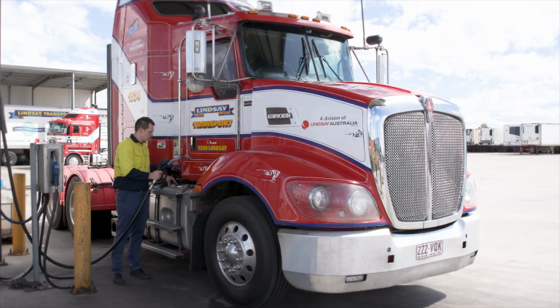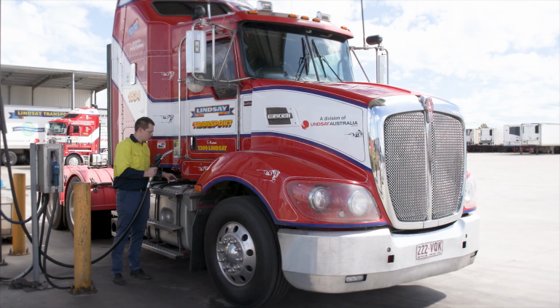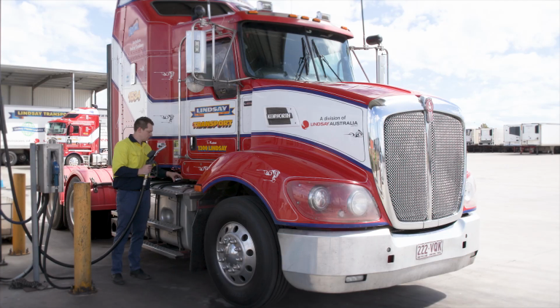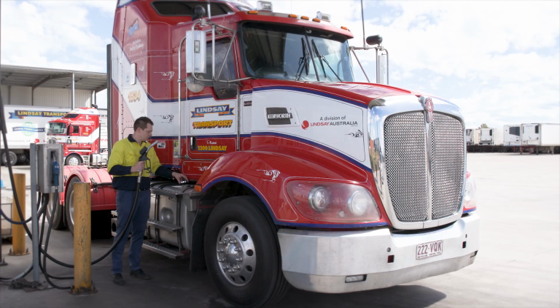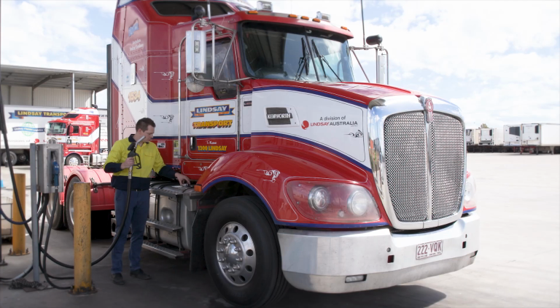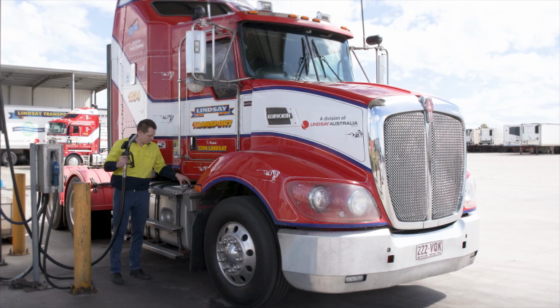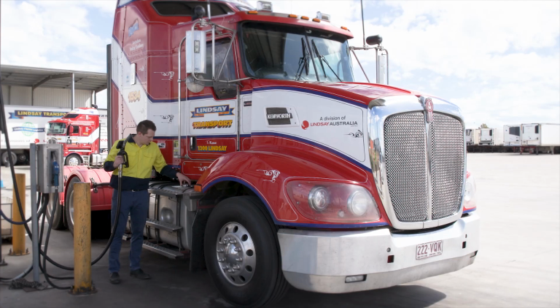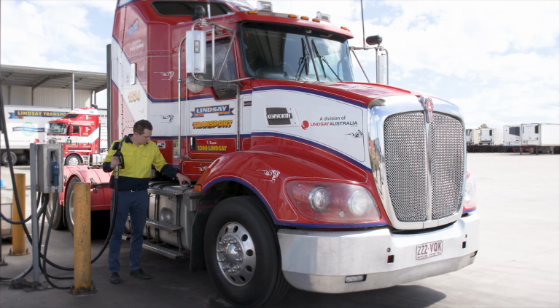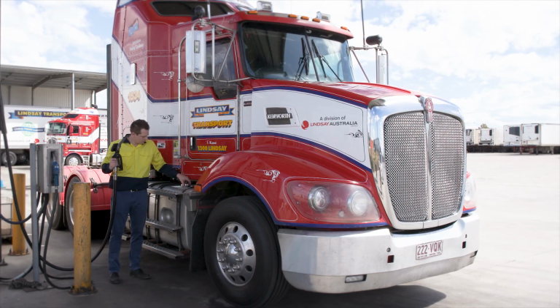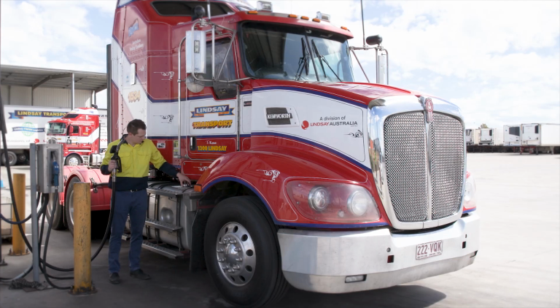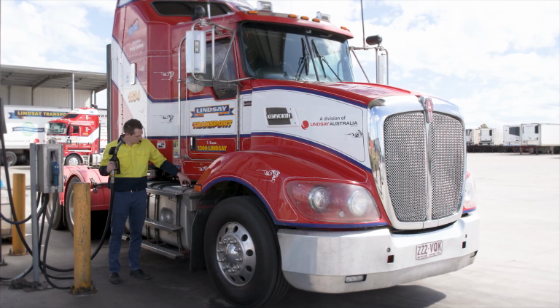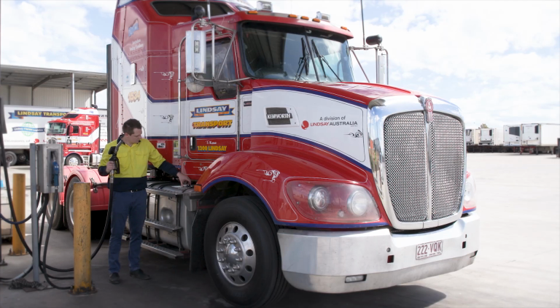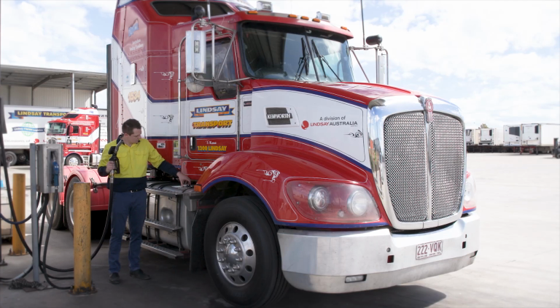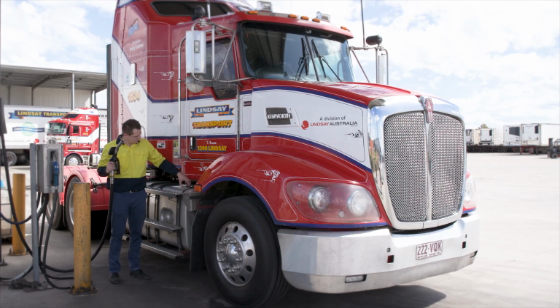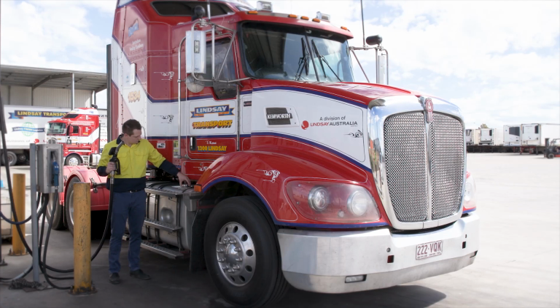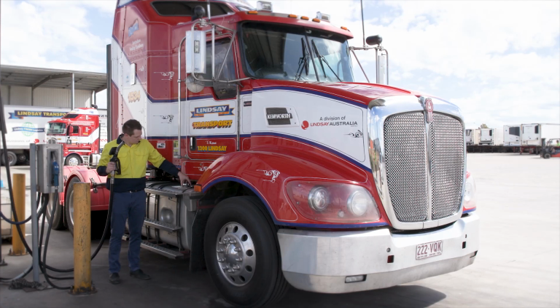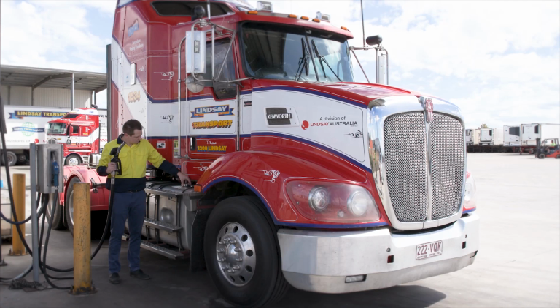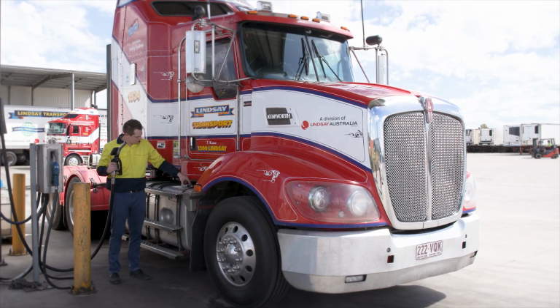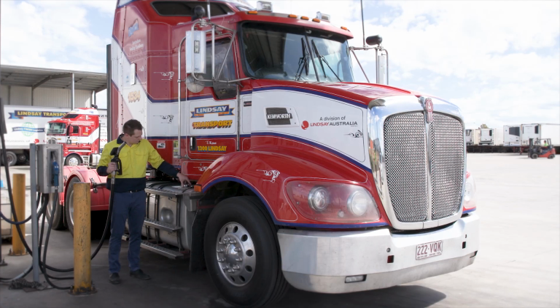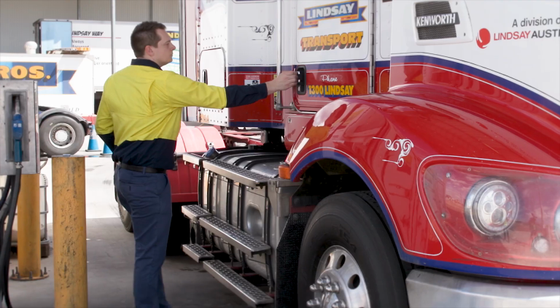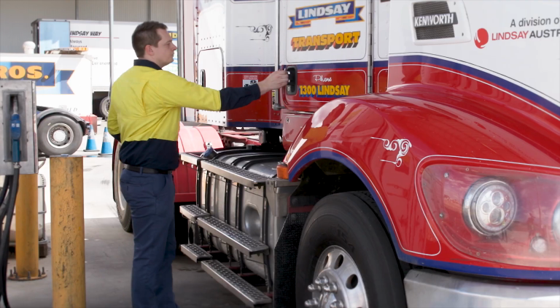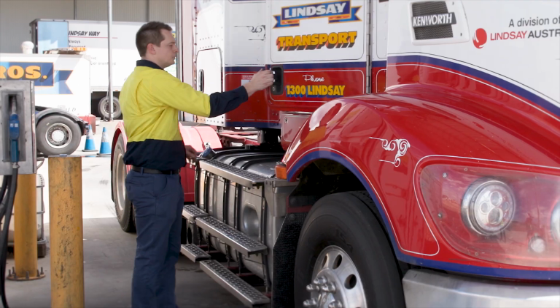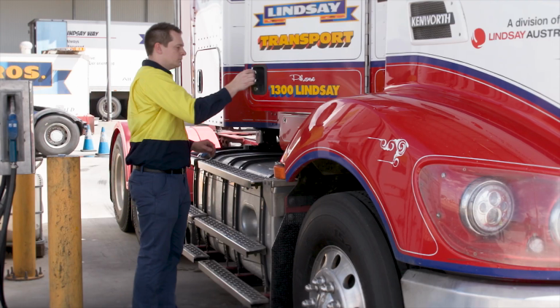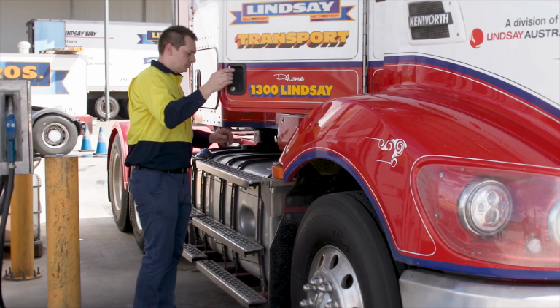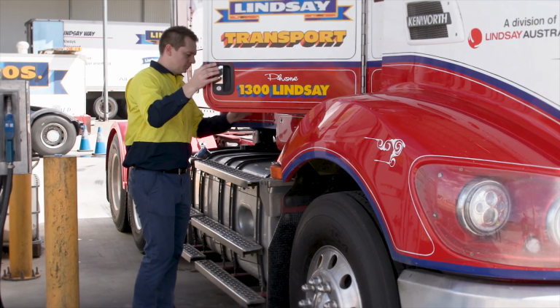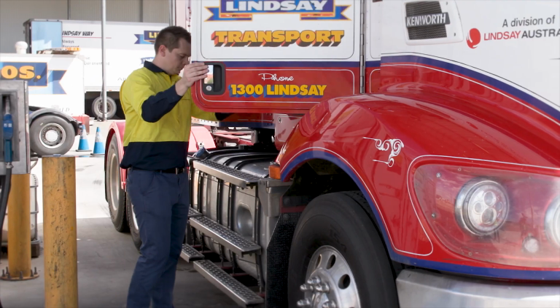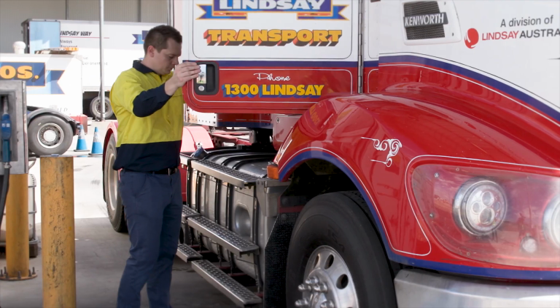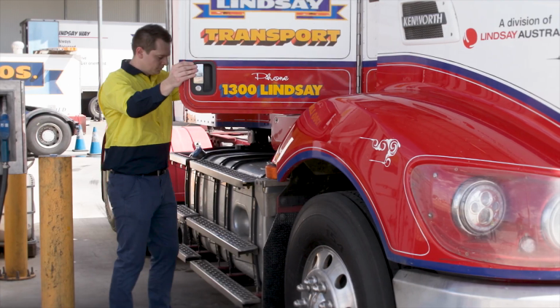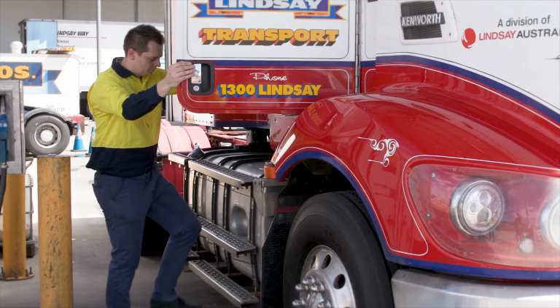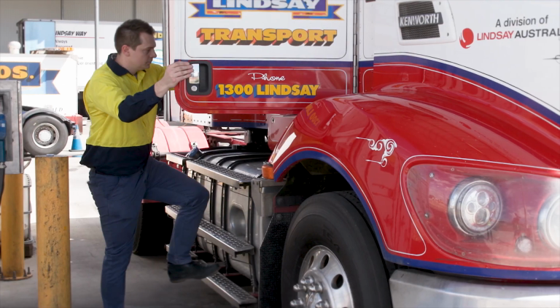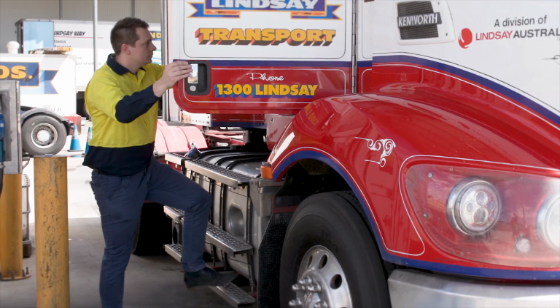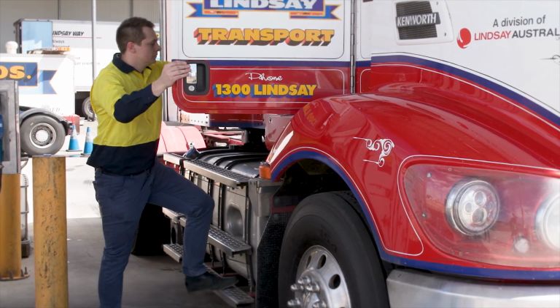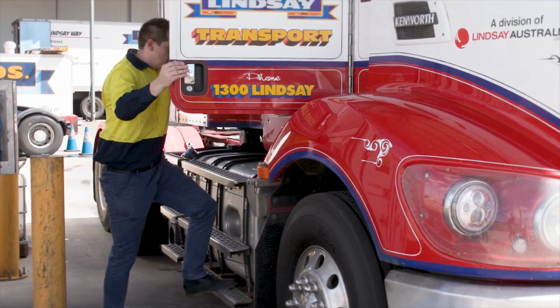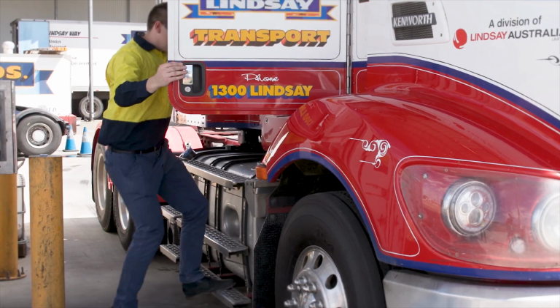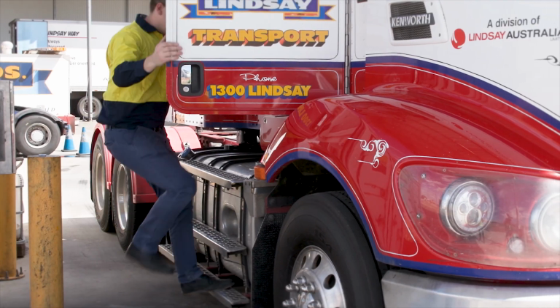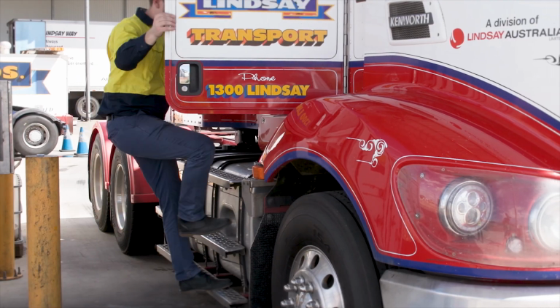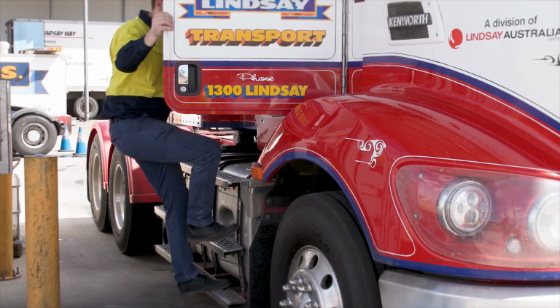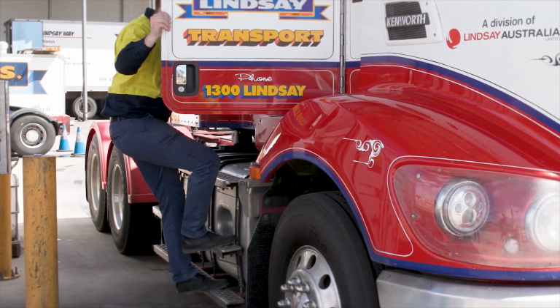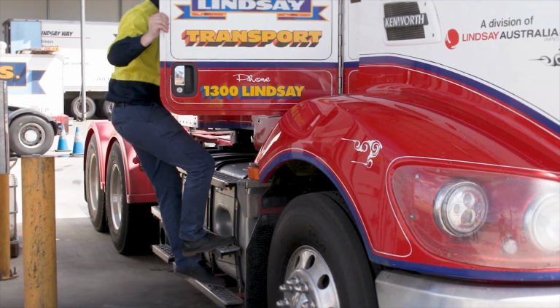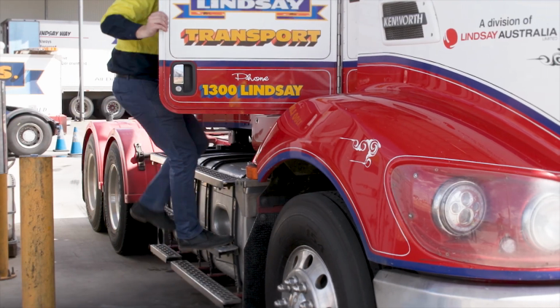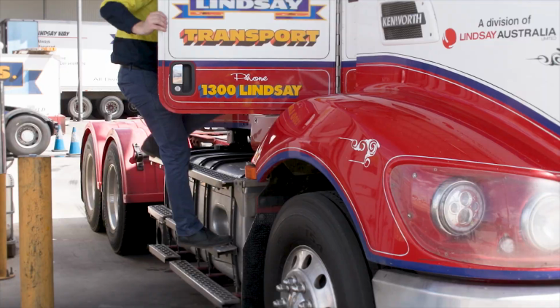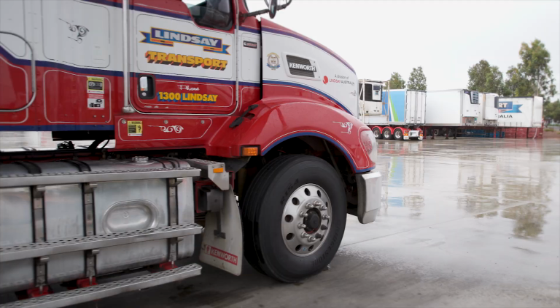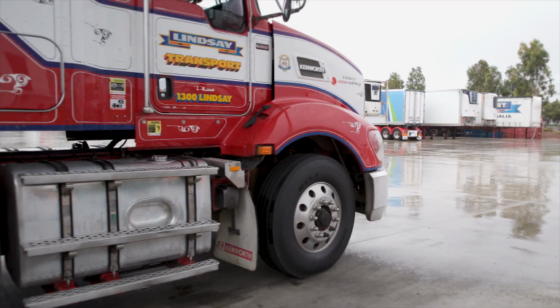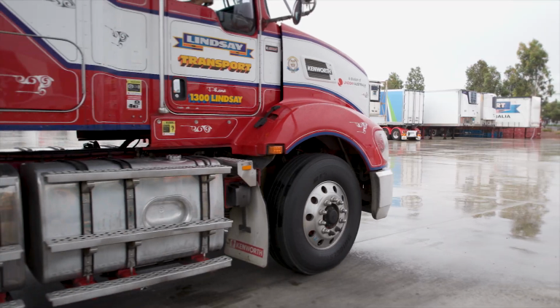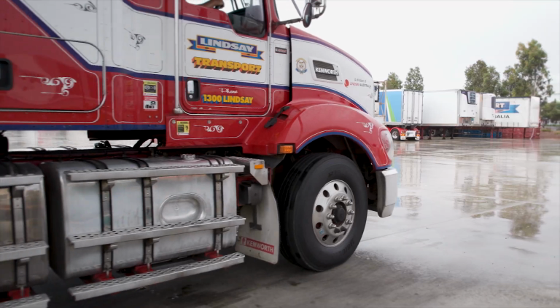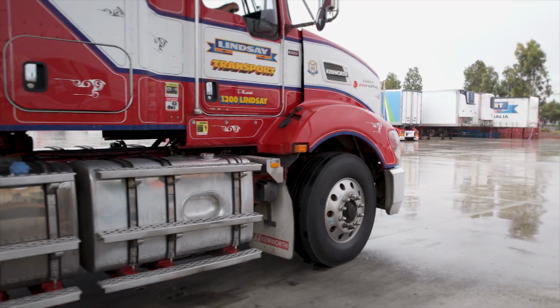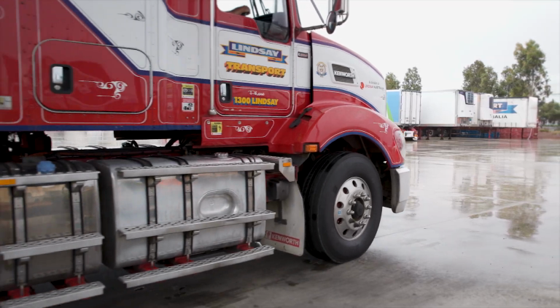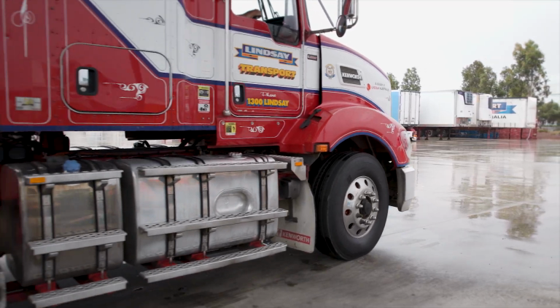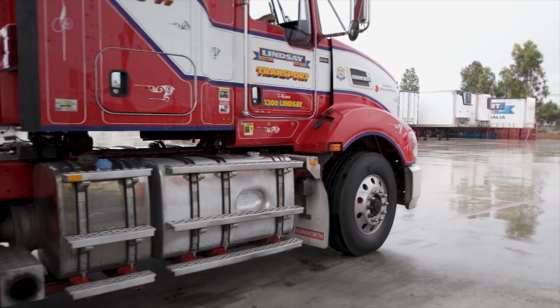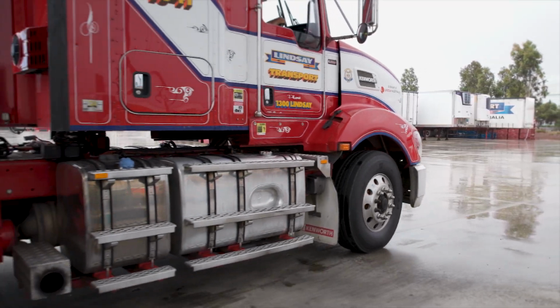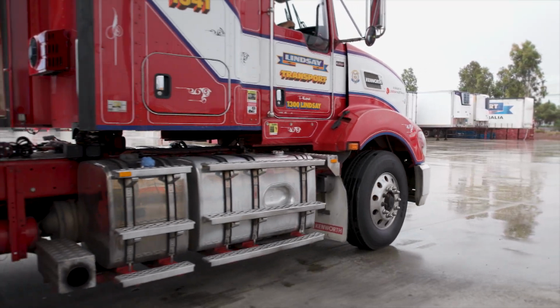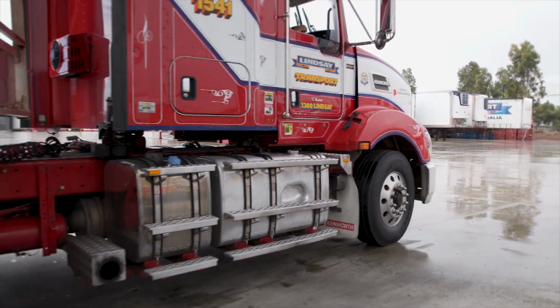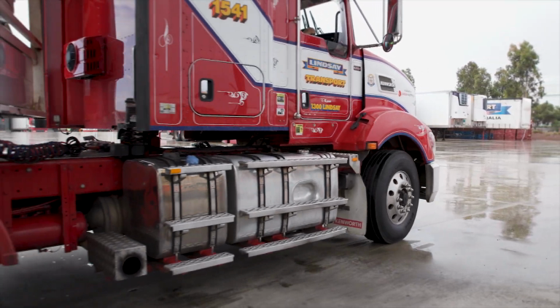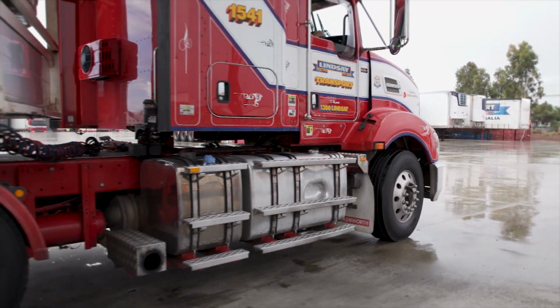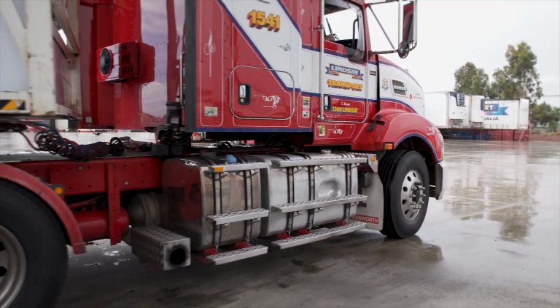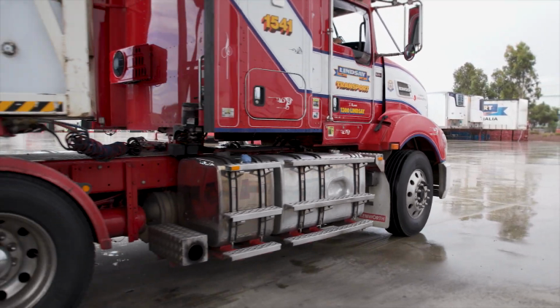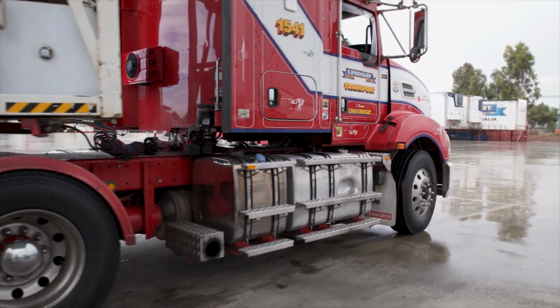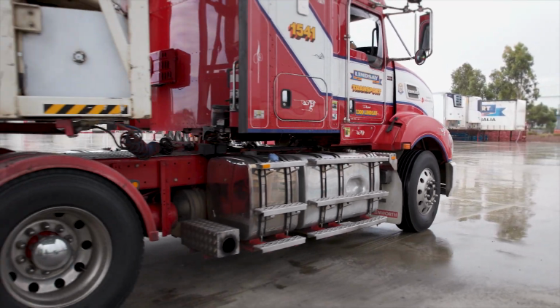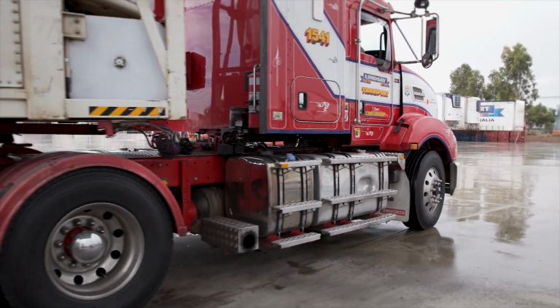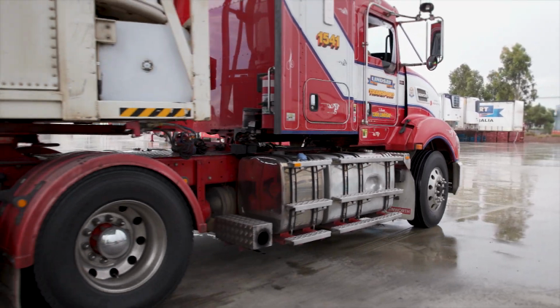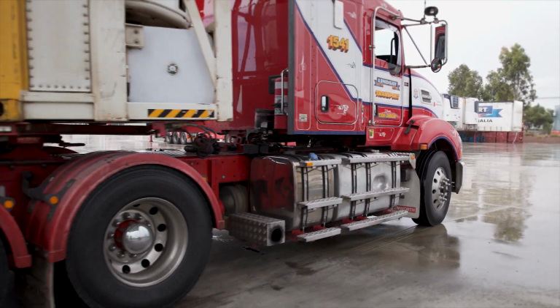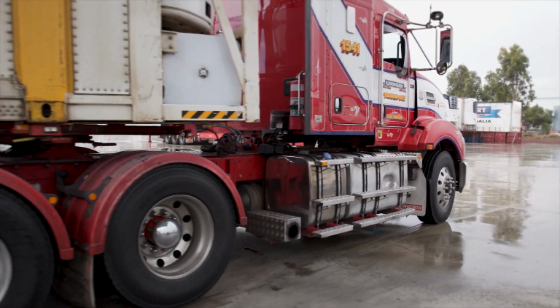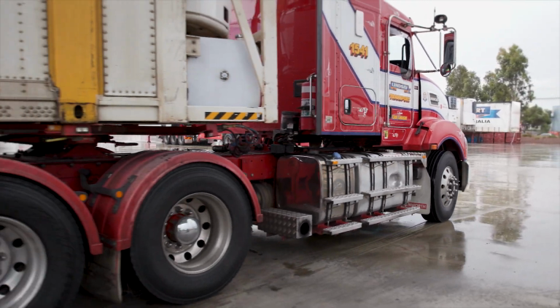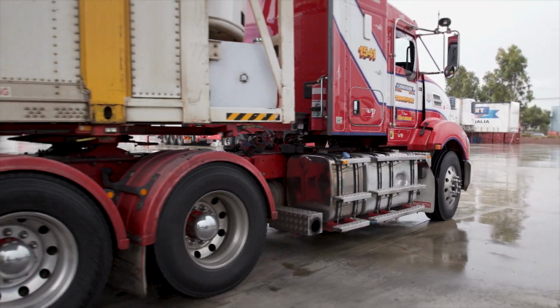This is called theft mode. Protect your revenue and your reputation by preventing unauthorised access to fuel.